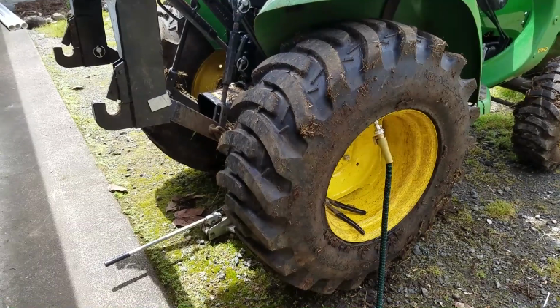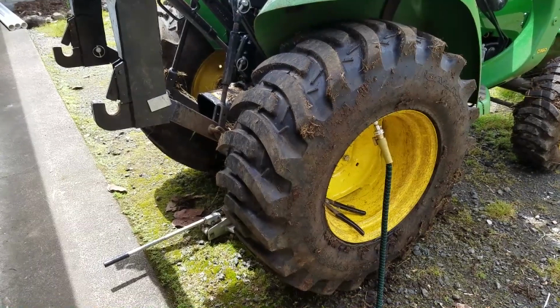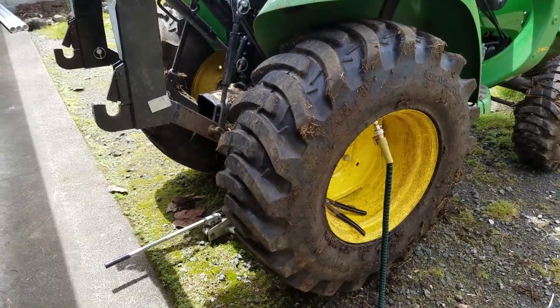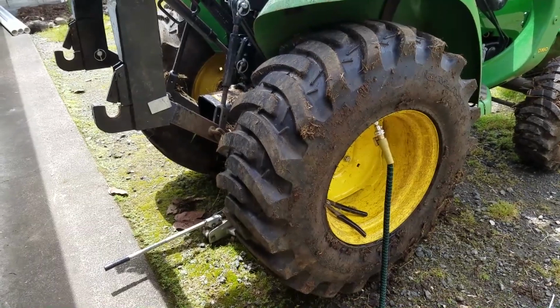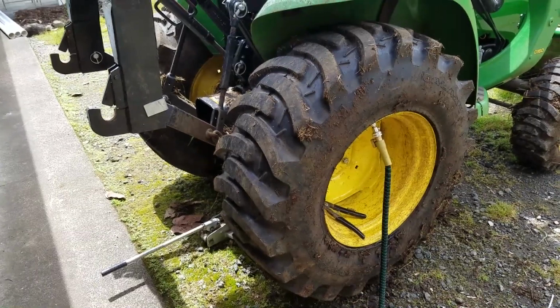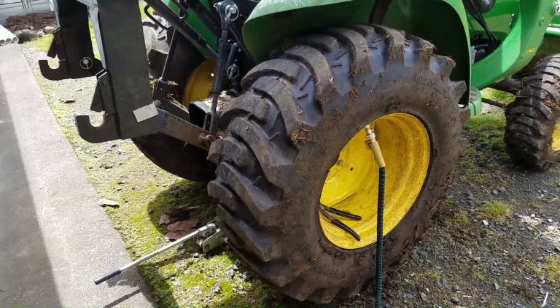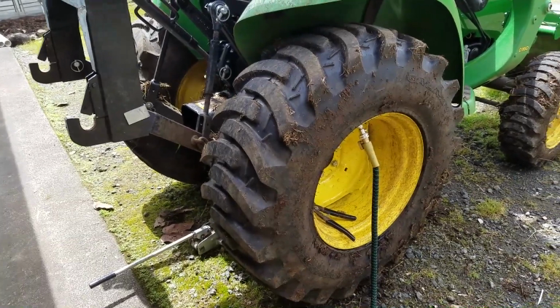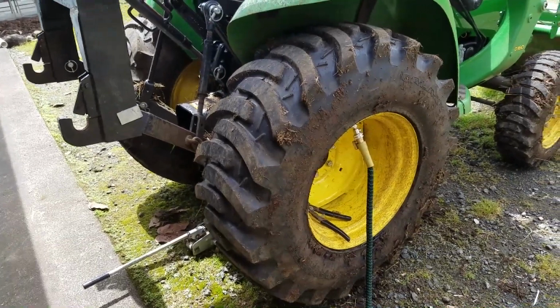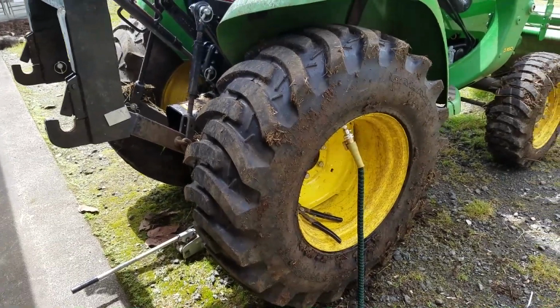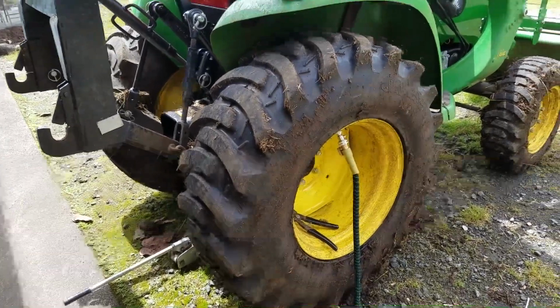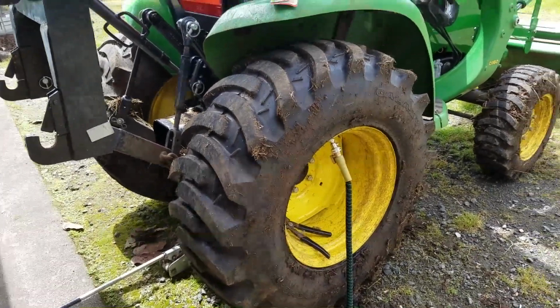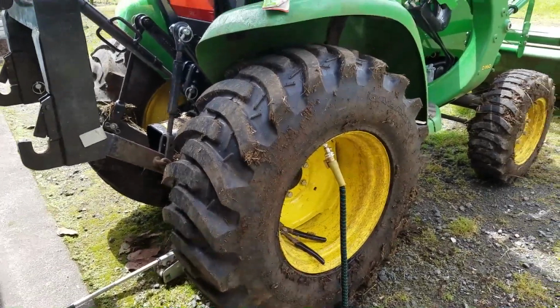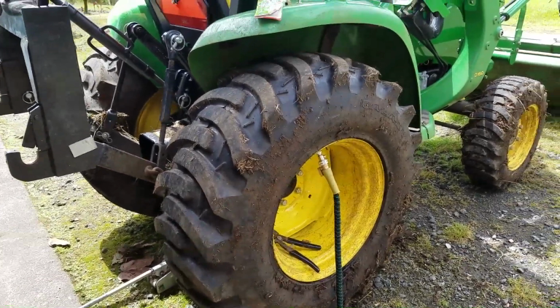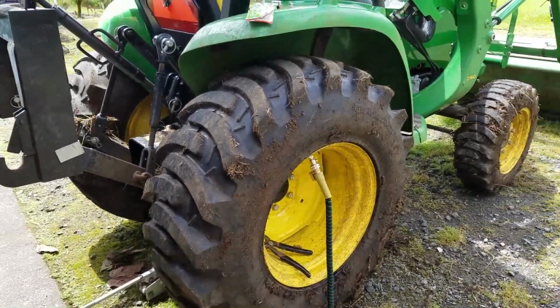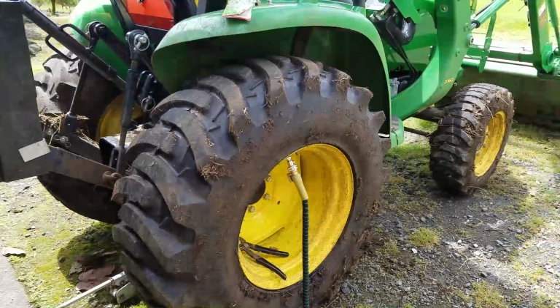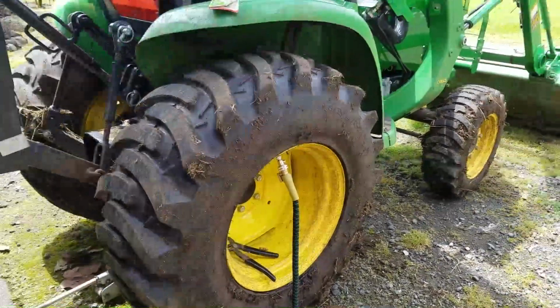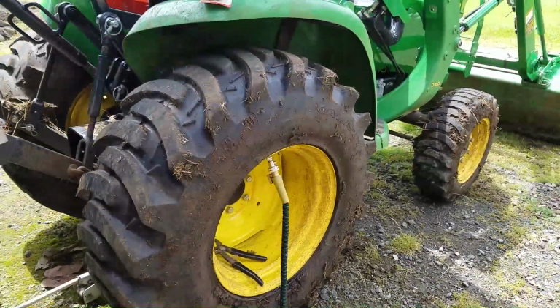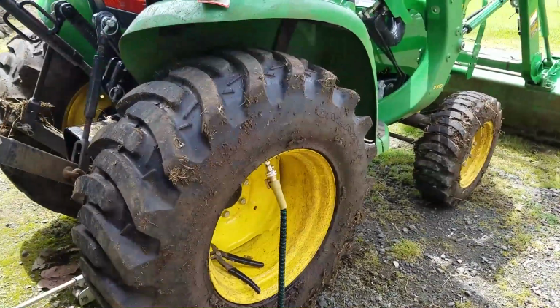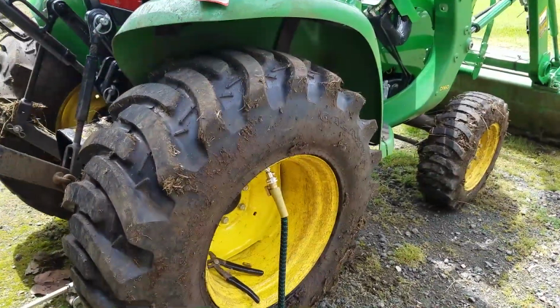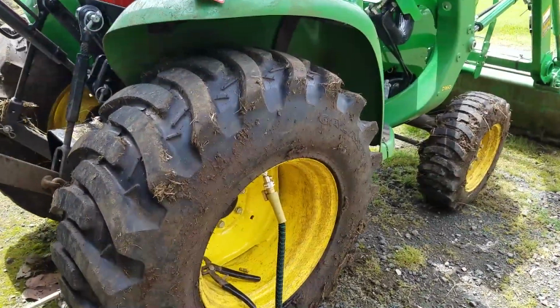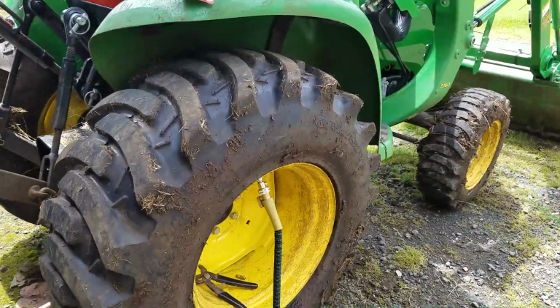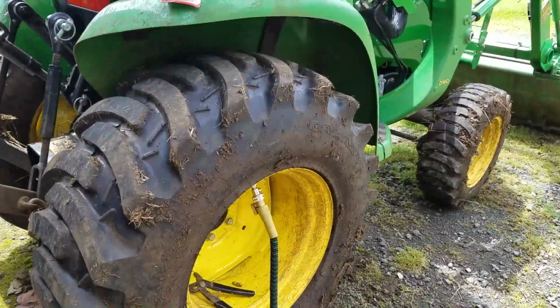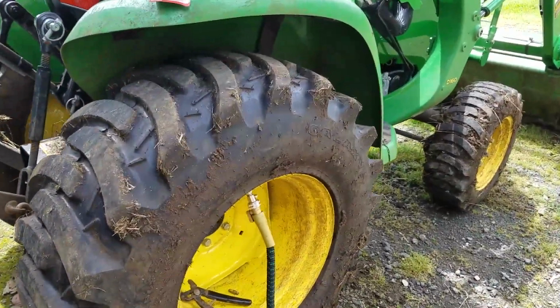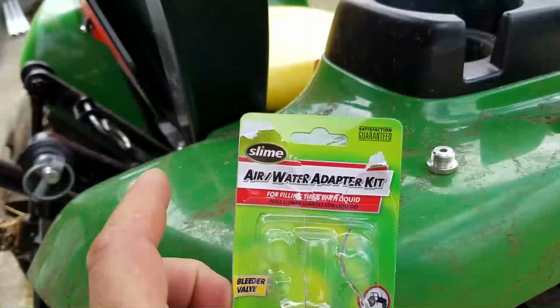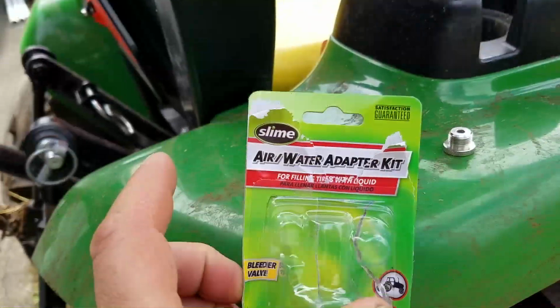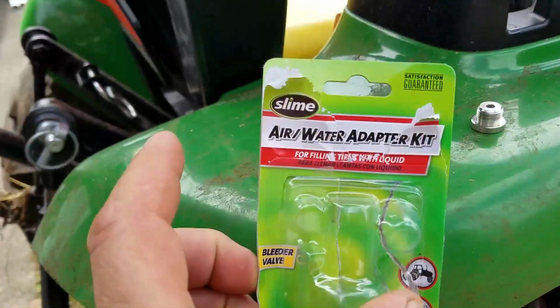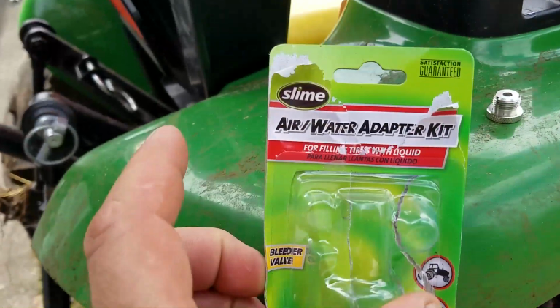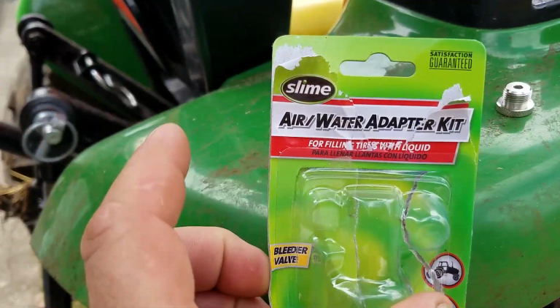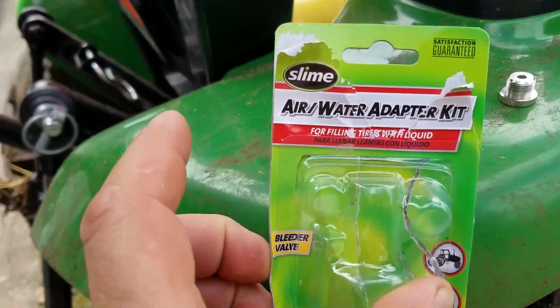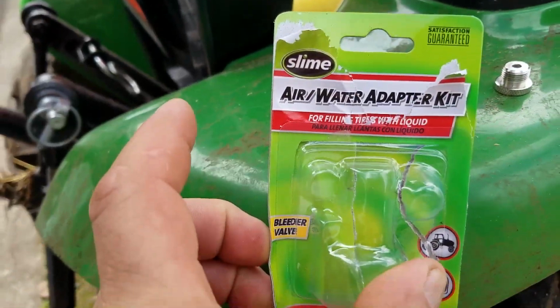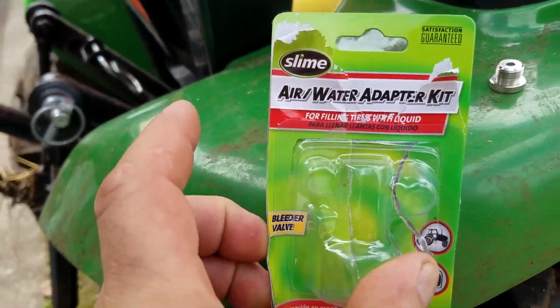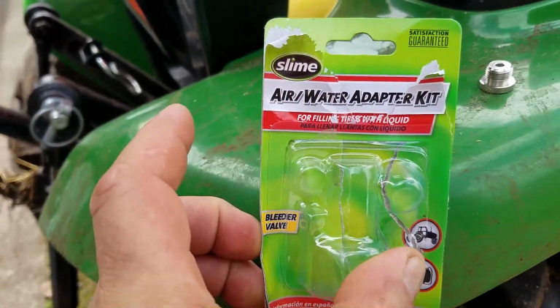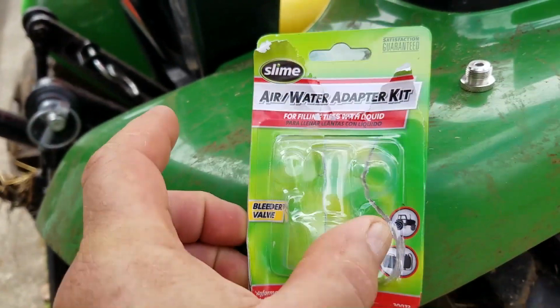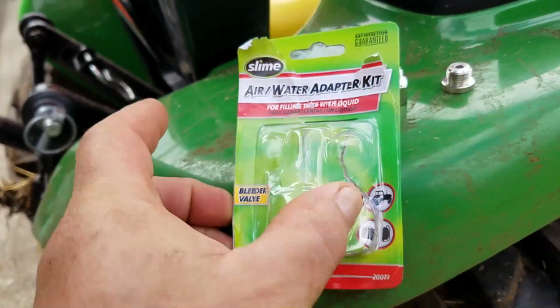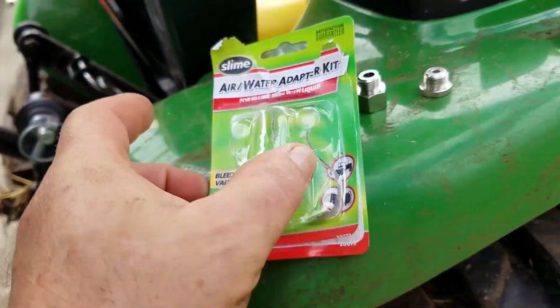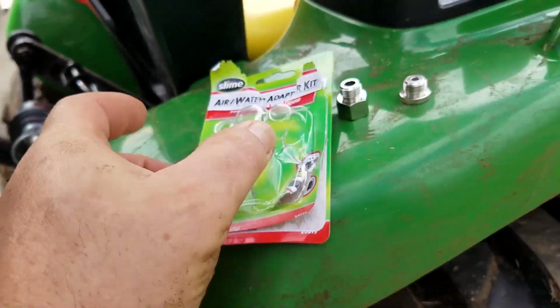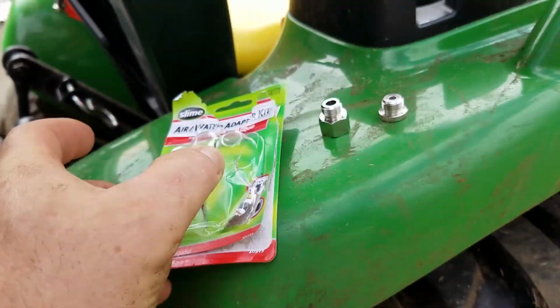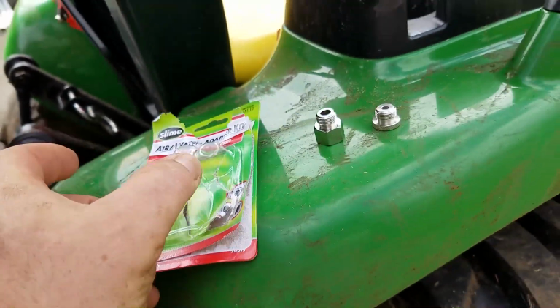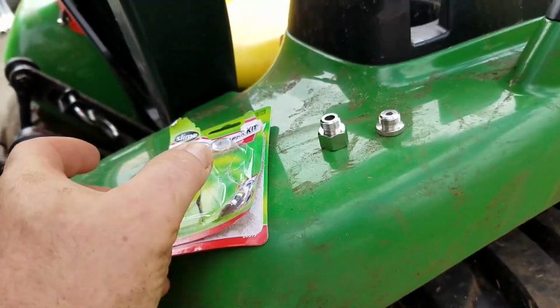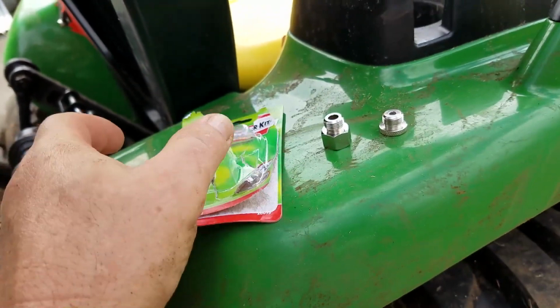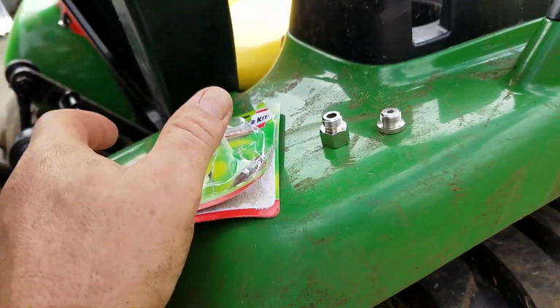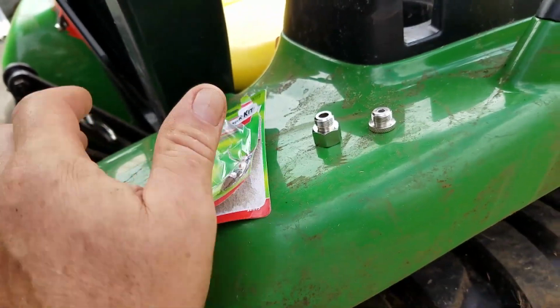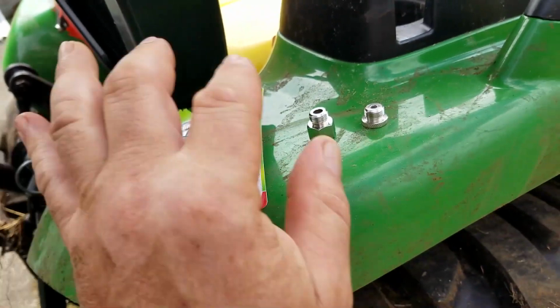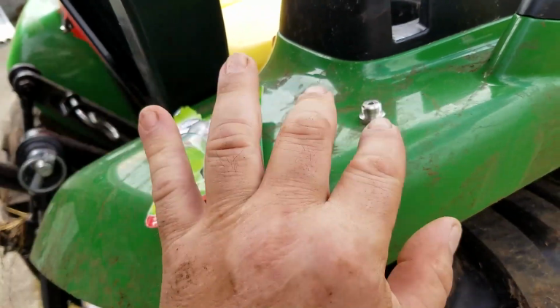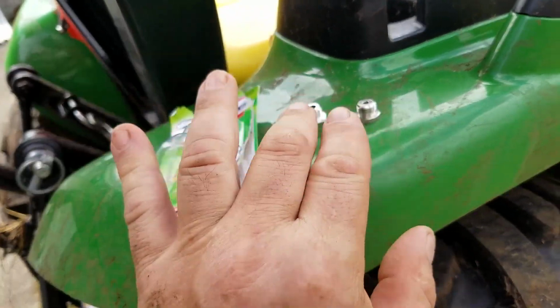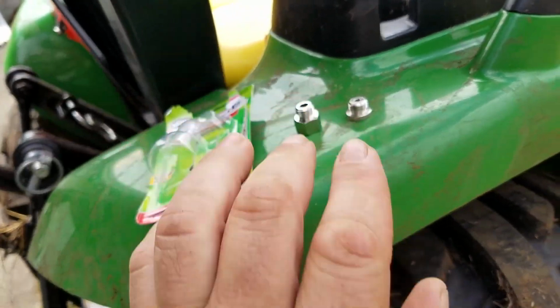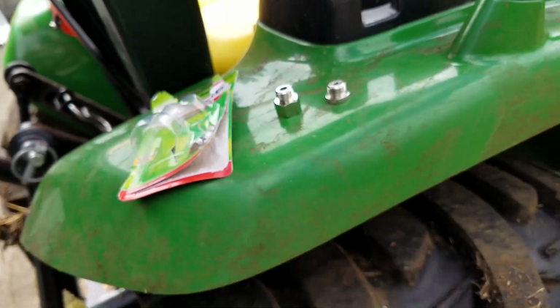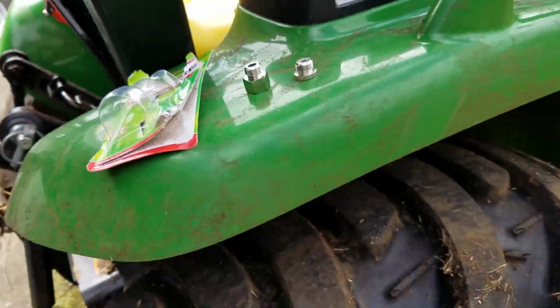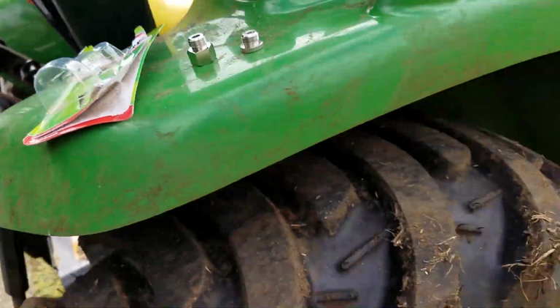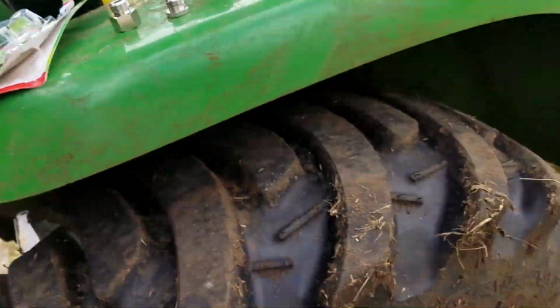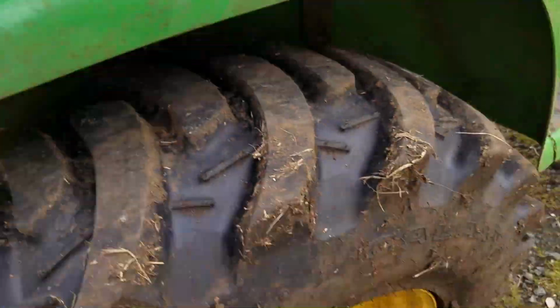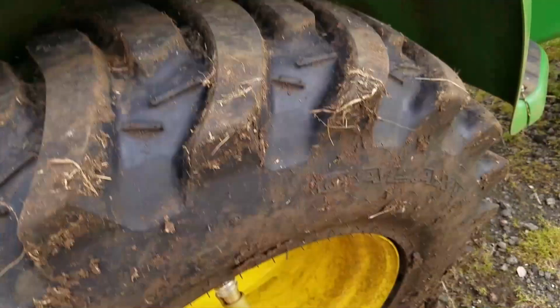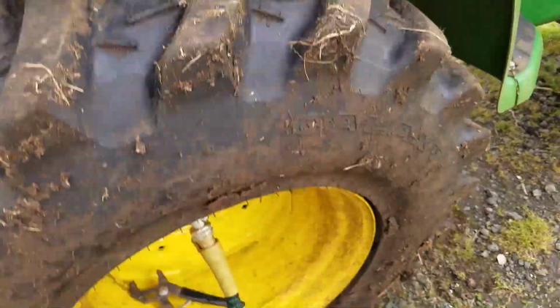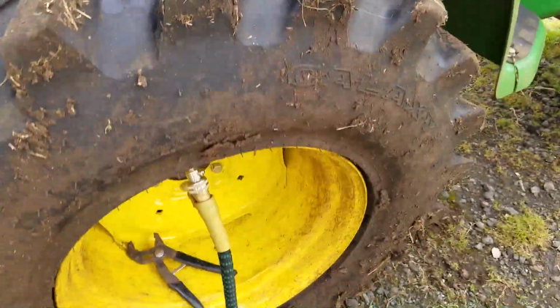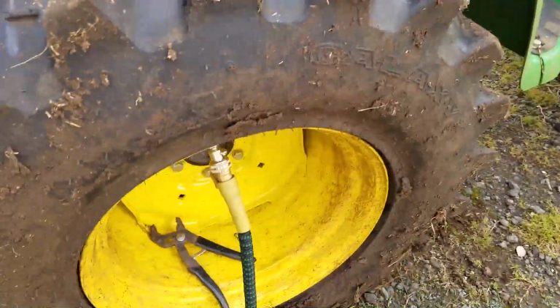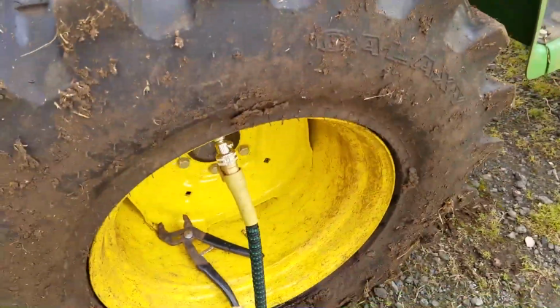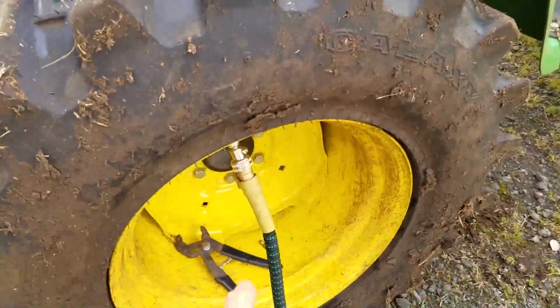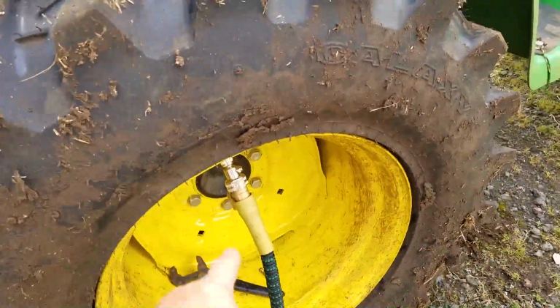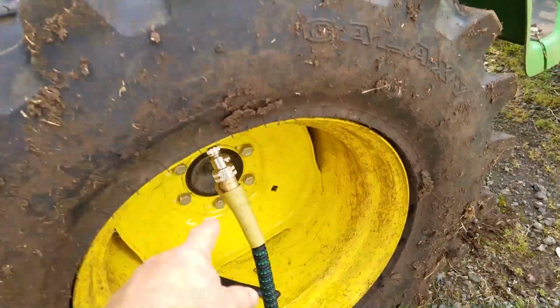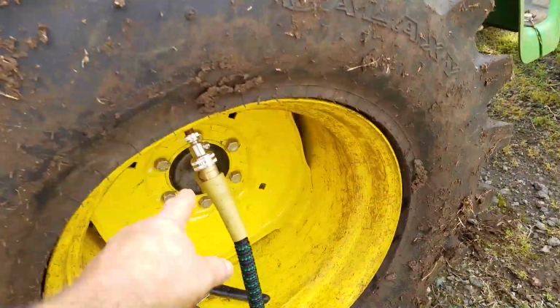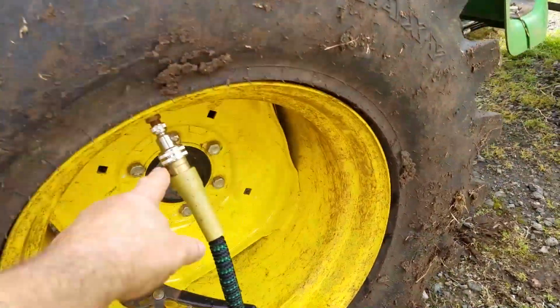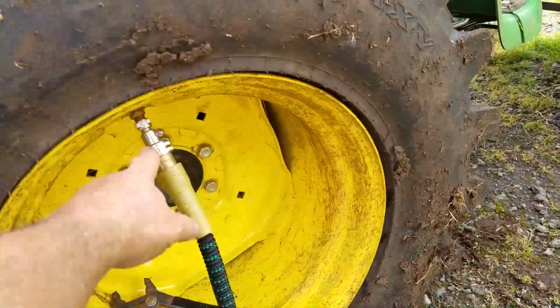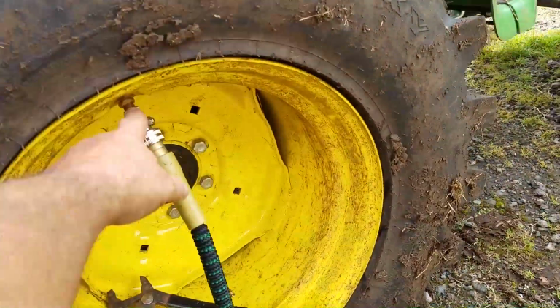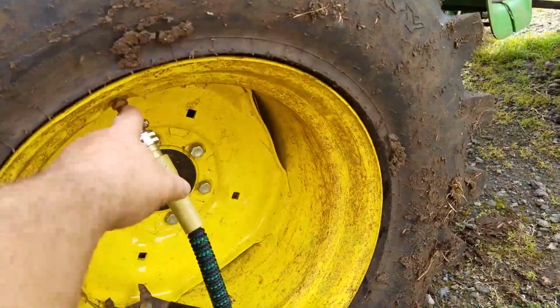Anyways, filling it with water with the Slime kit, adapter kit. Comes with the Dextra fittings. I unscrewed the main.